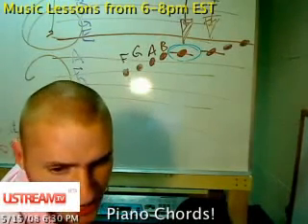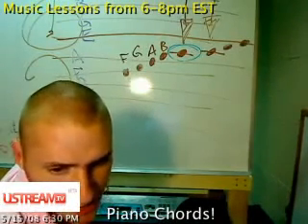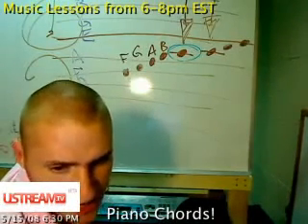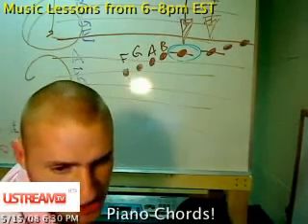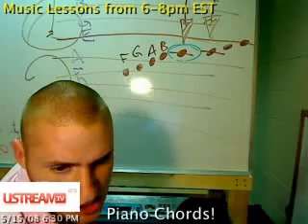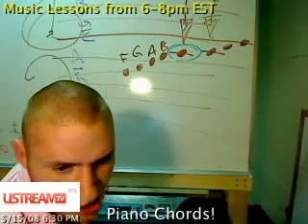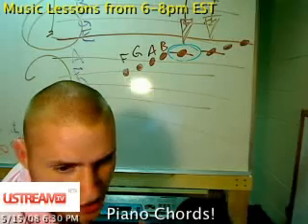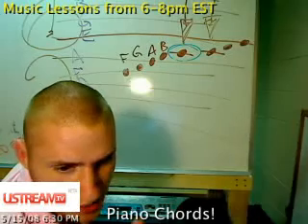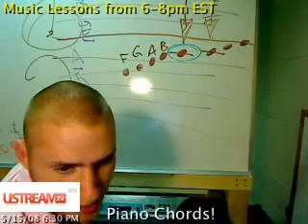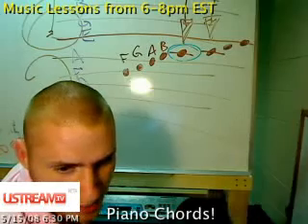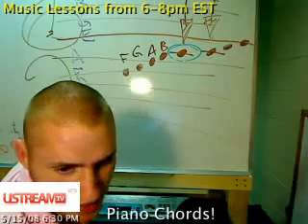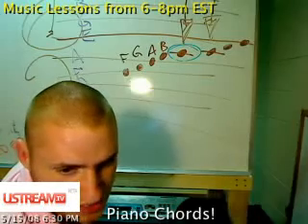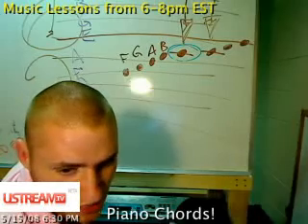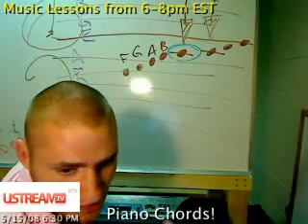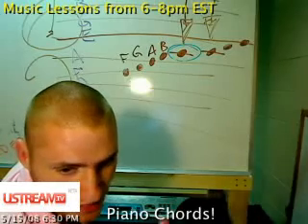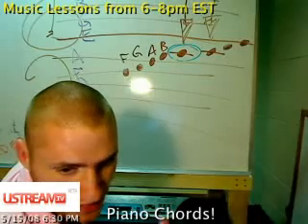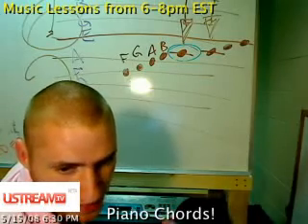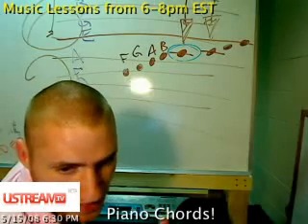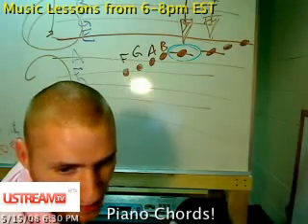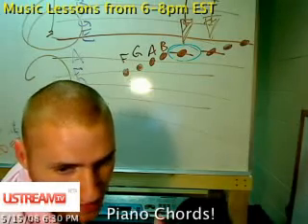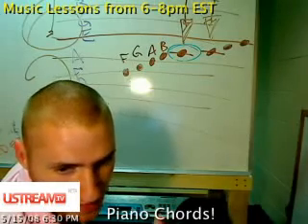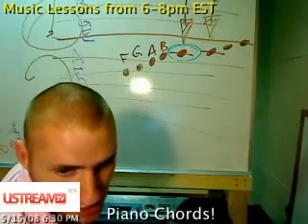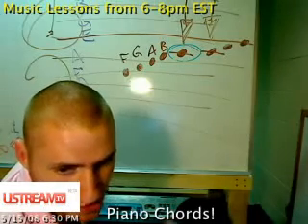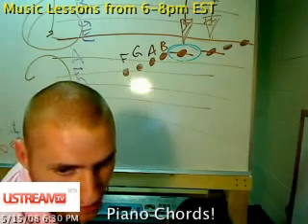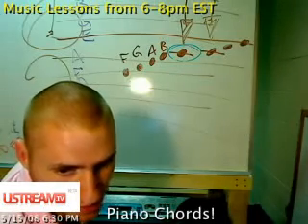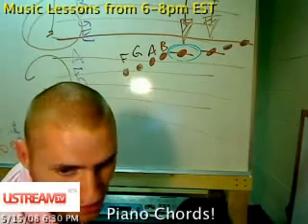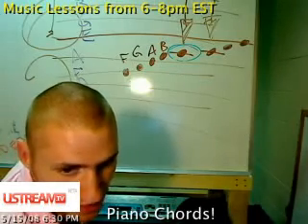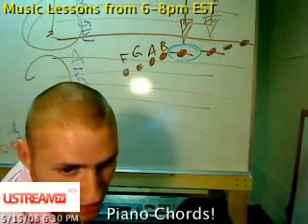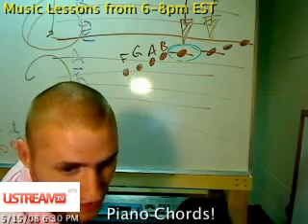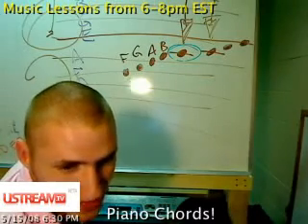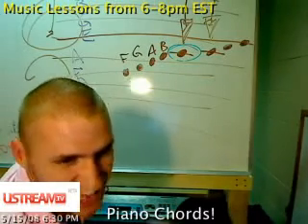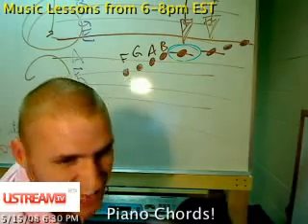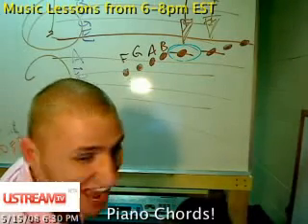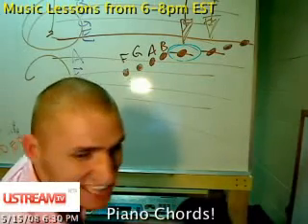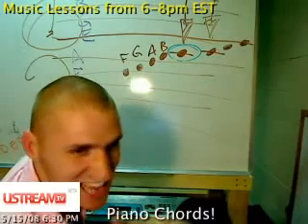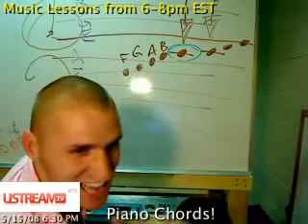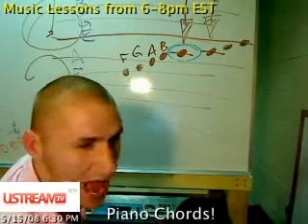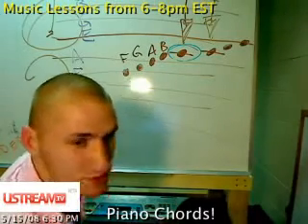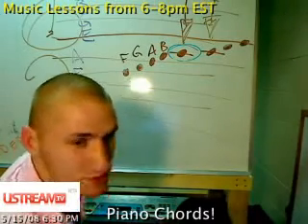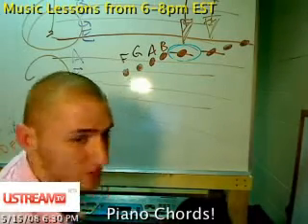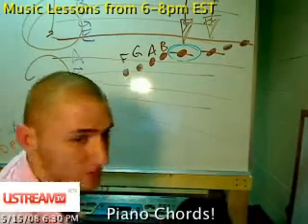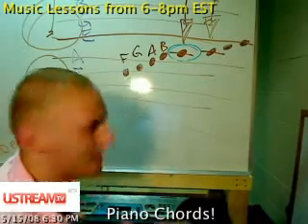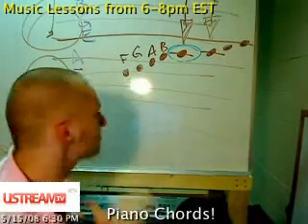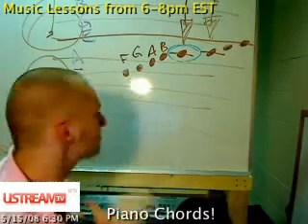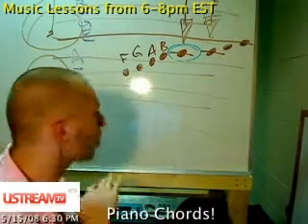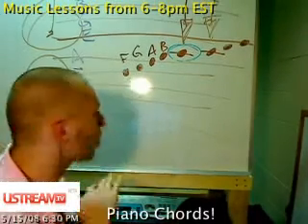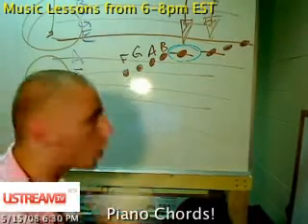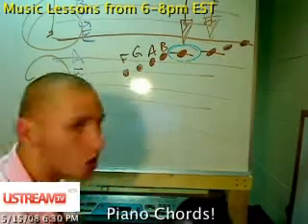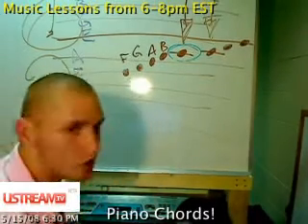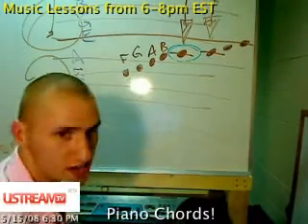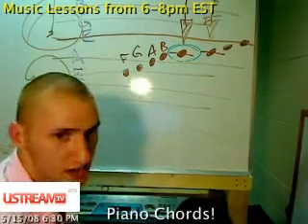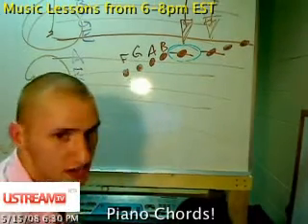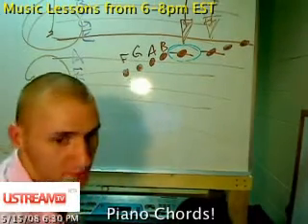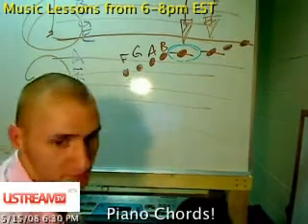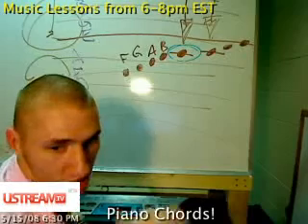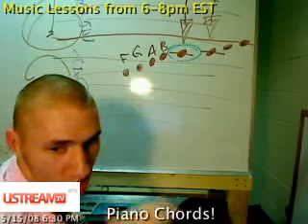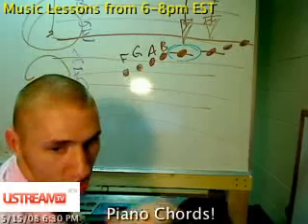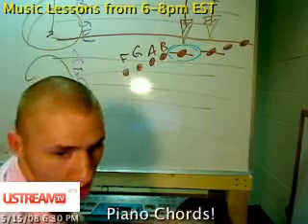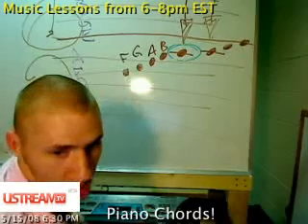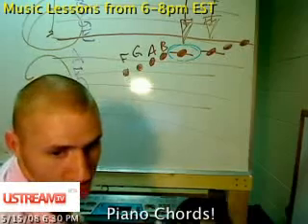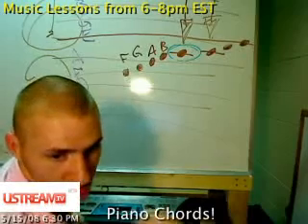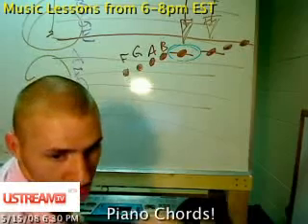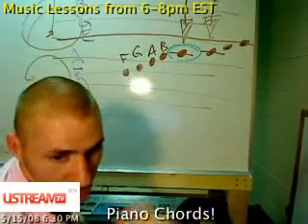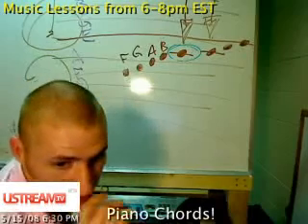Can a piece of sheet music start in a bass clef and then pick up into treble clef? Yes, absolutely. It happens all the time.